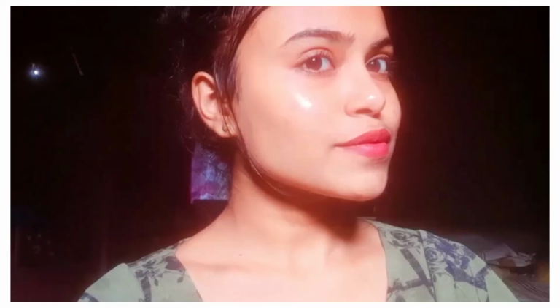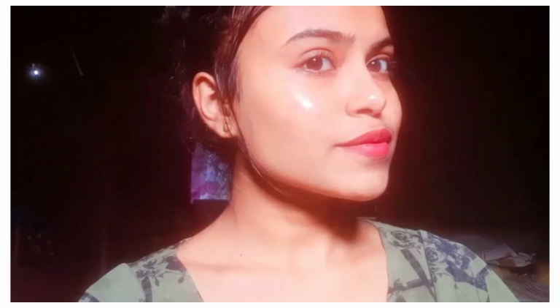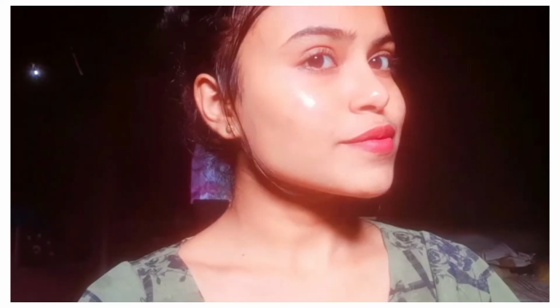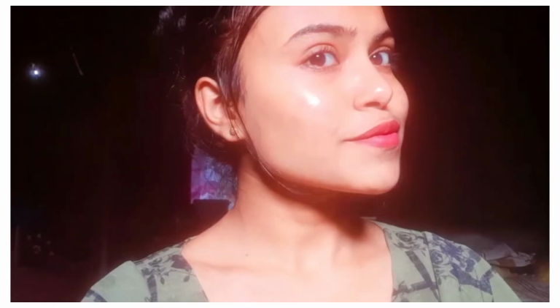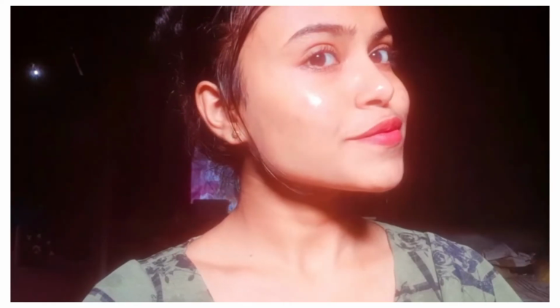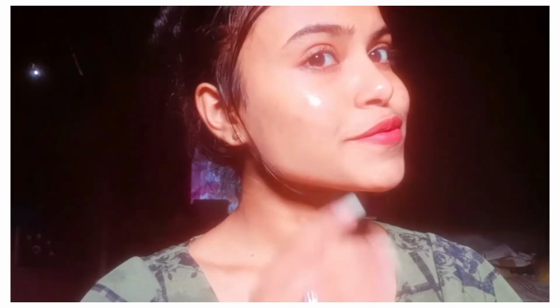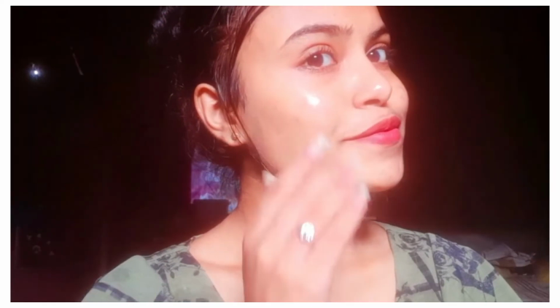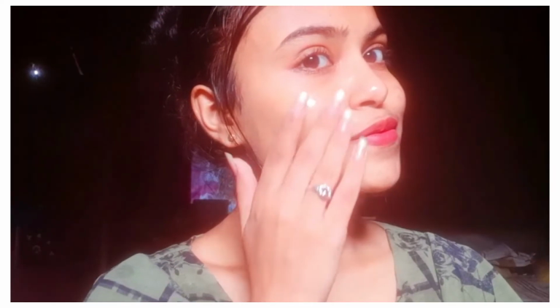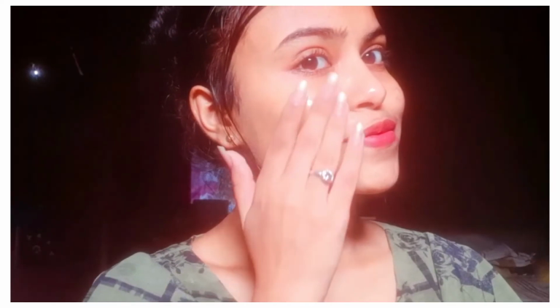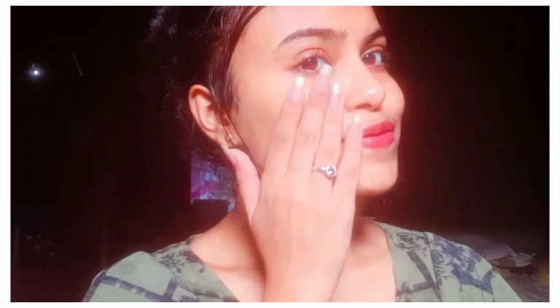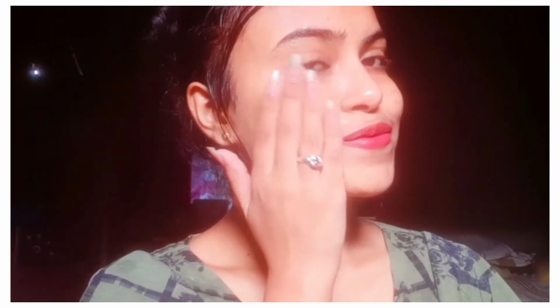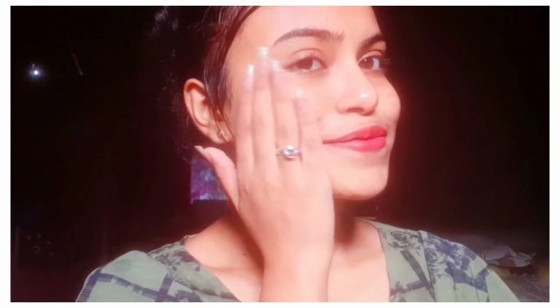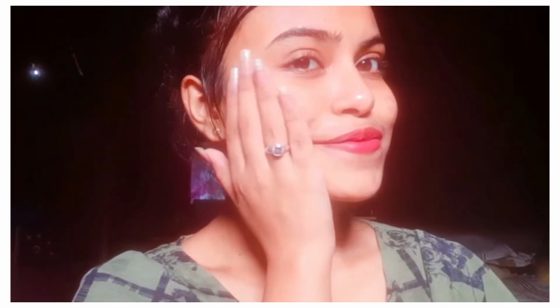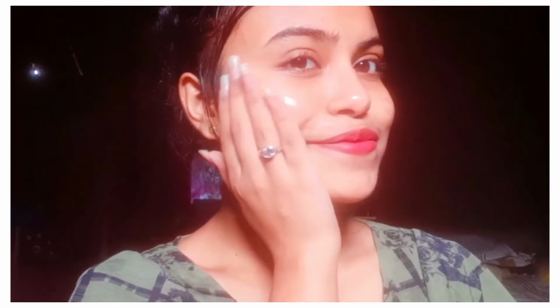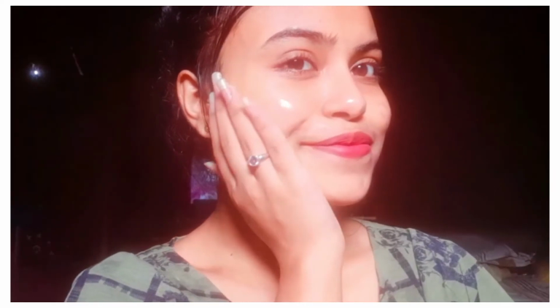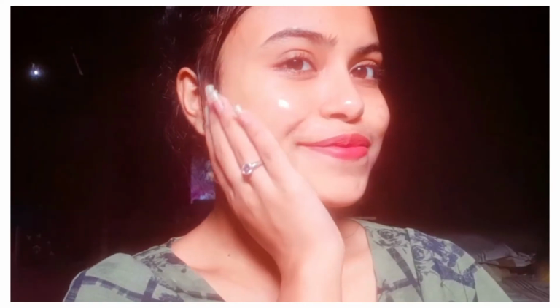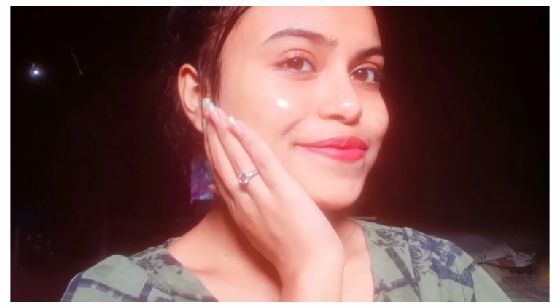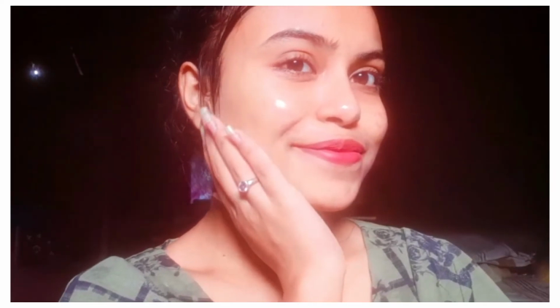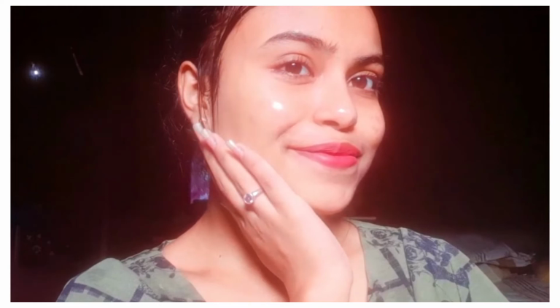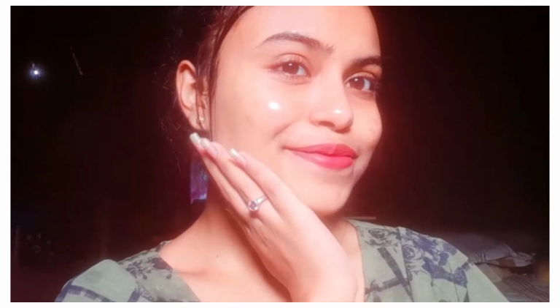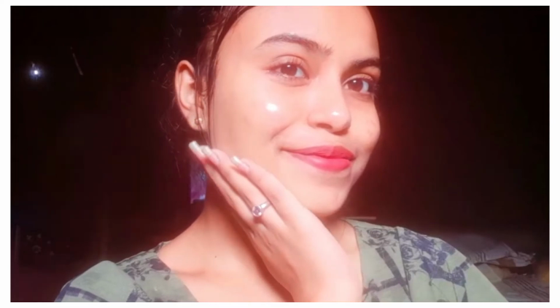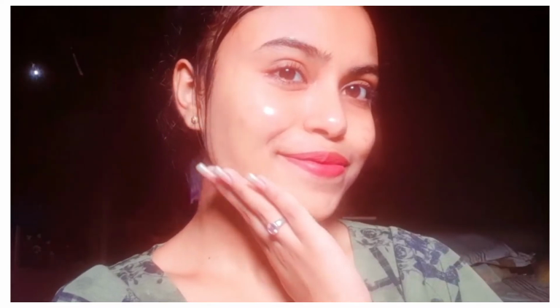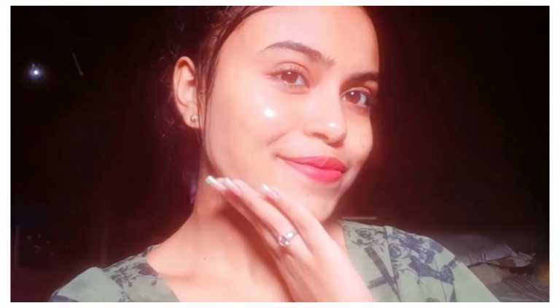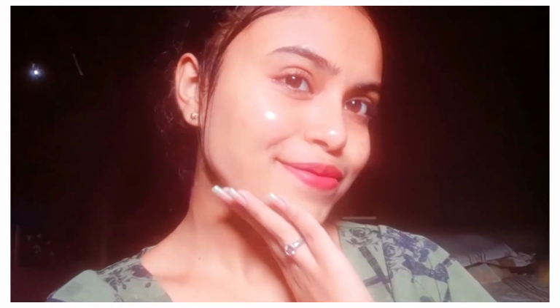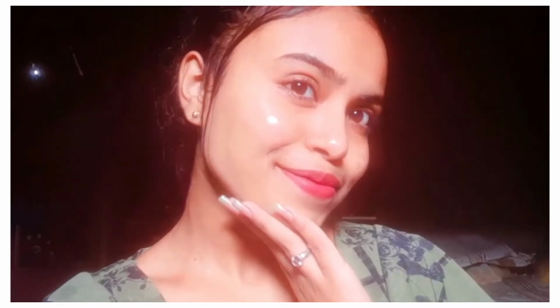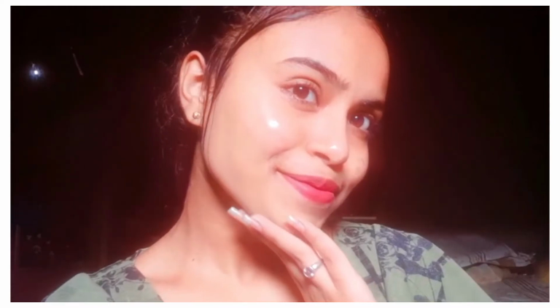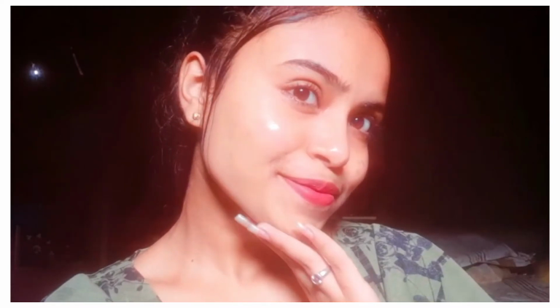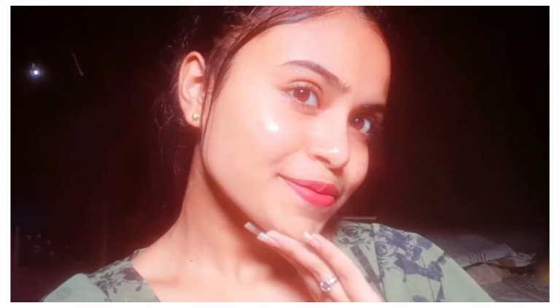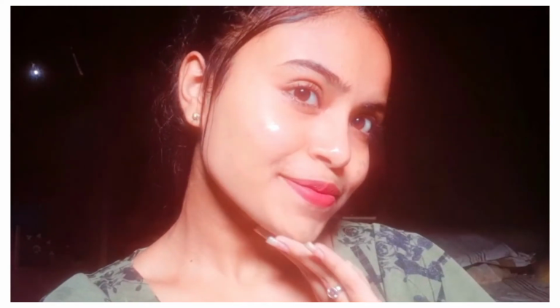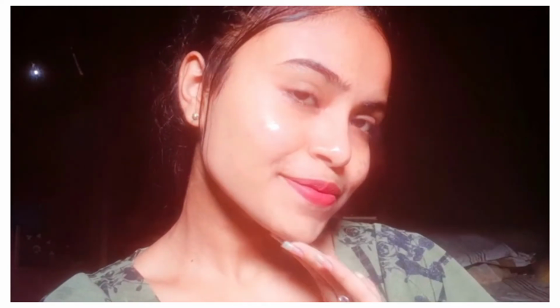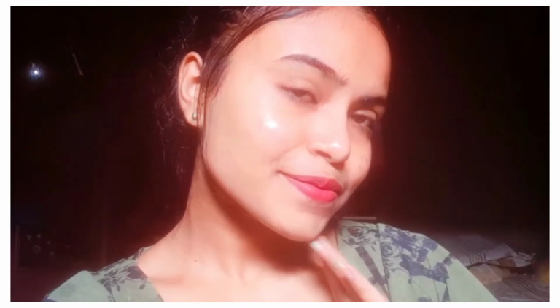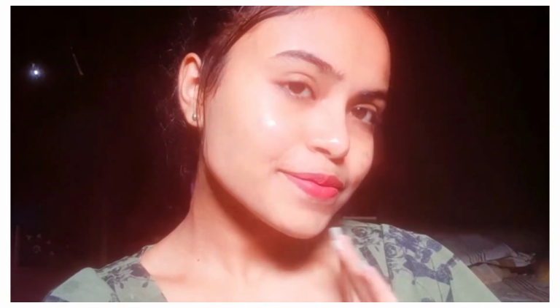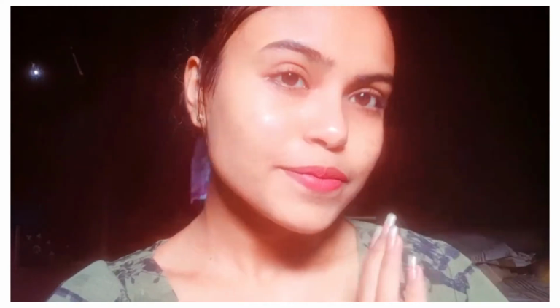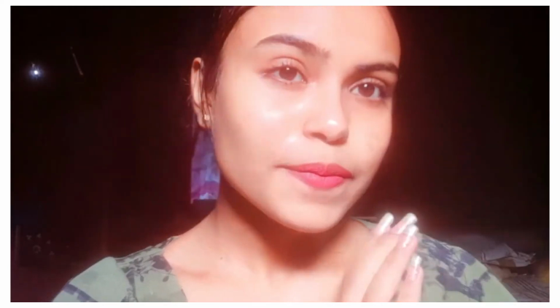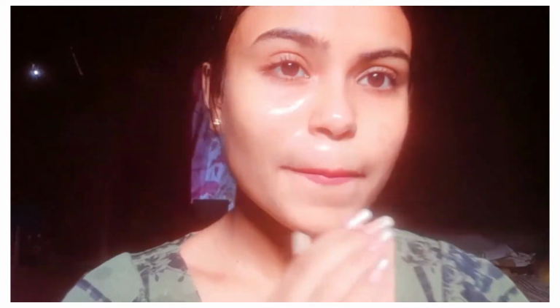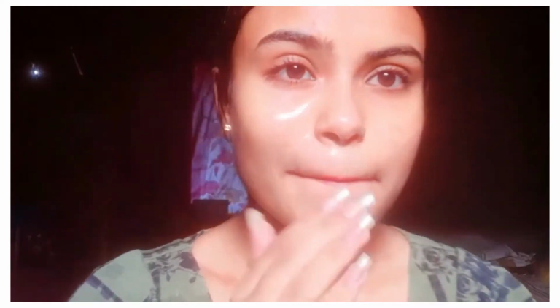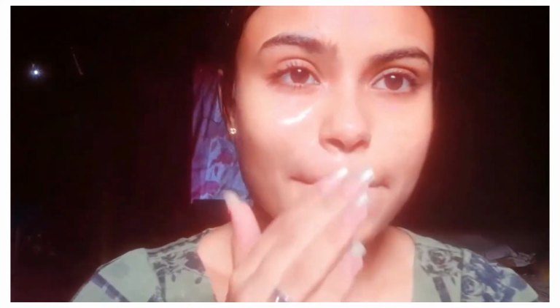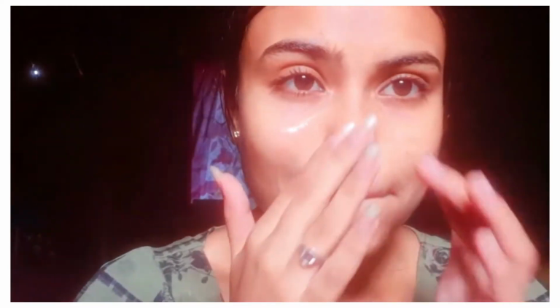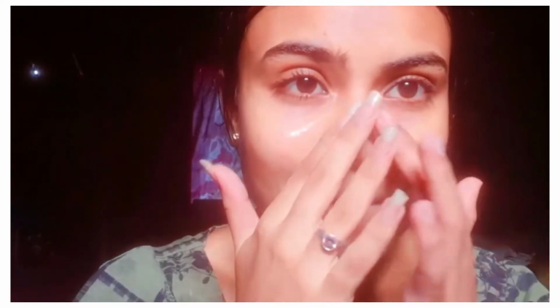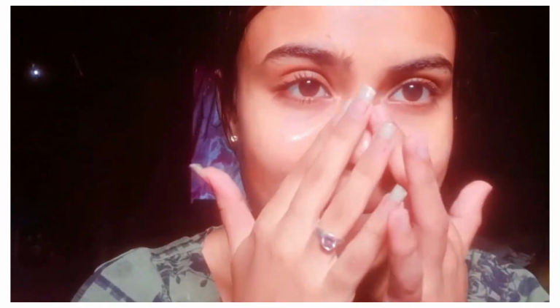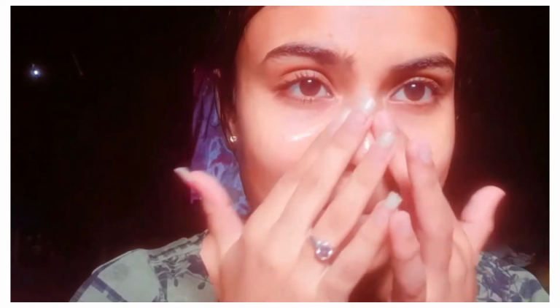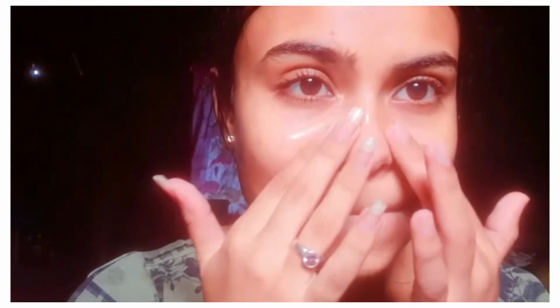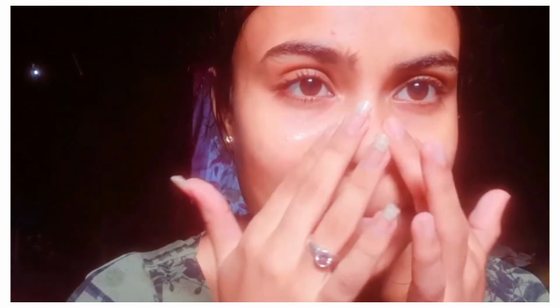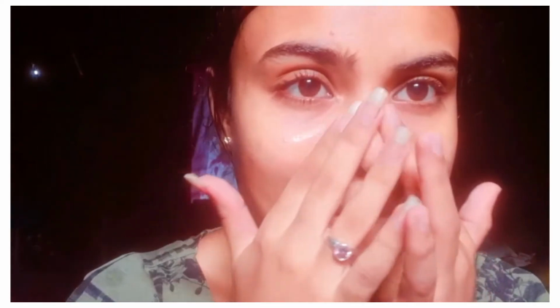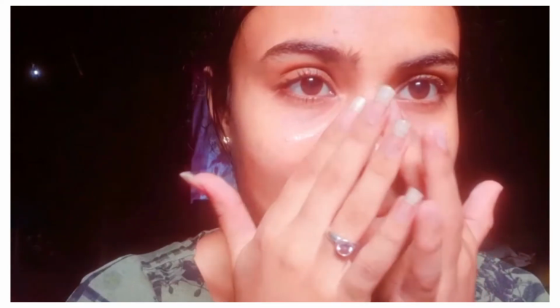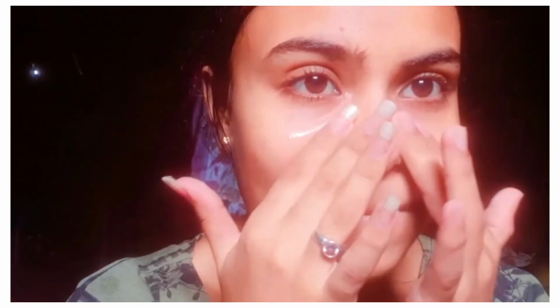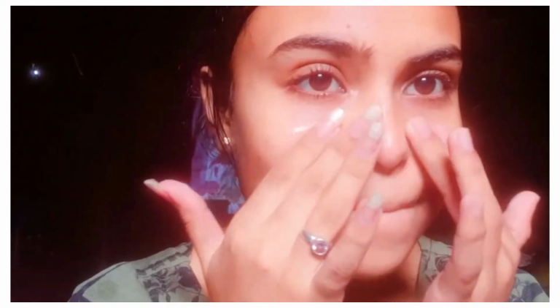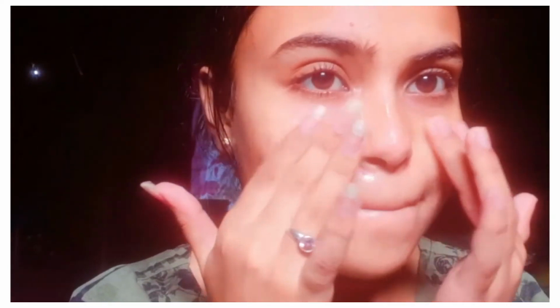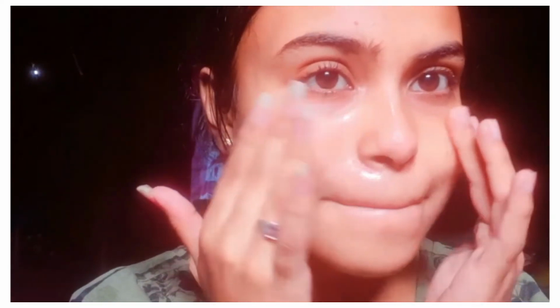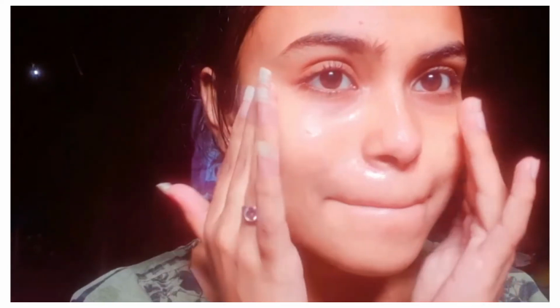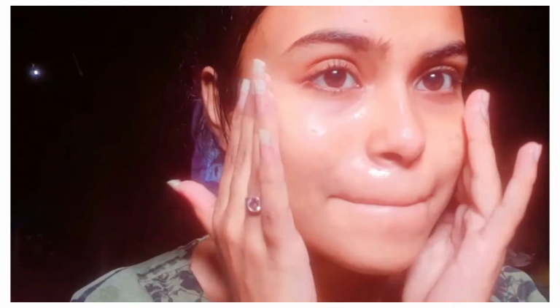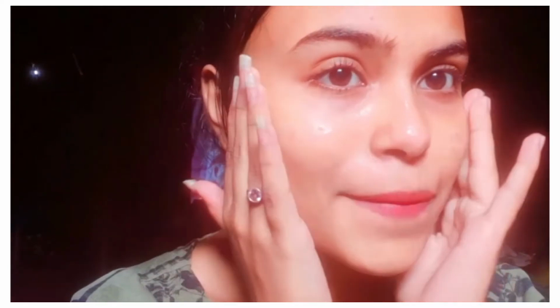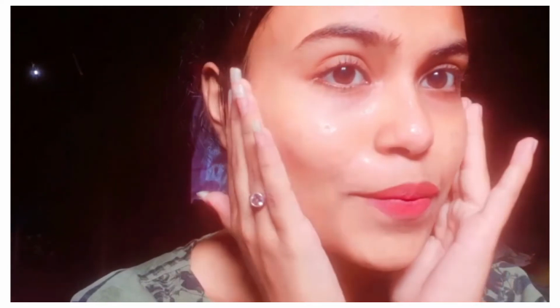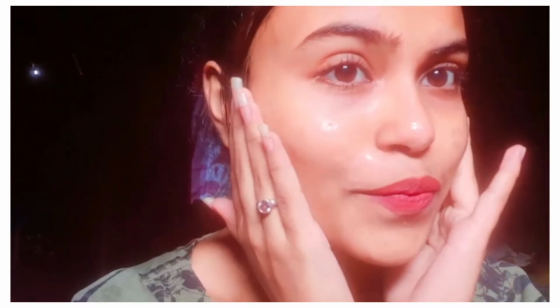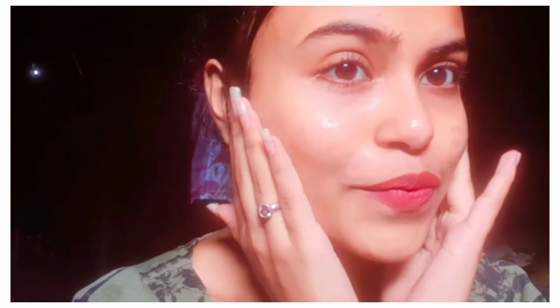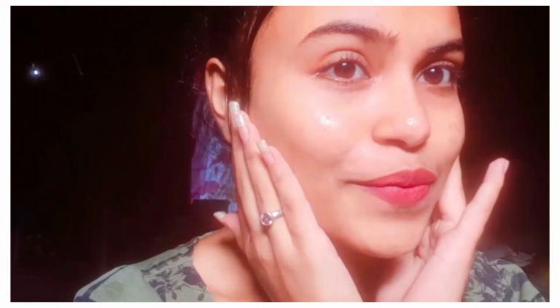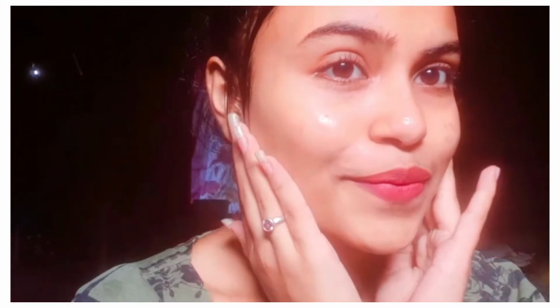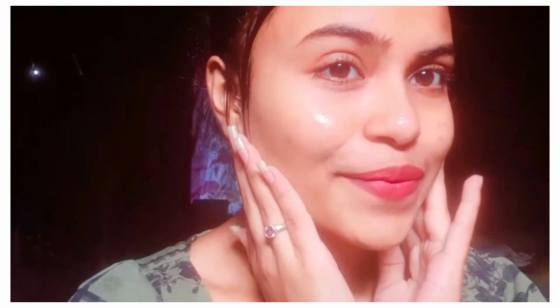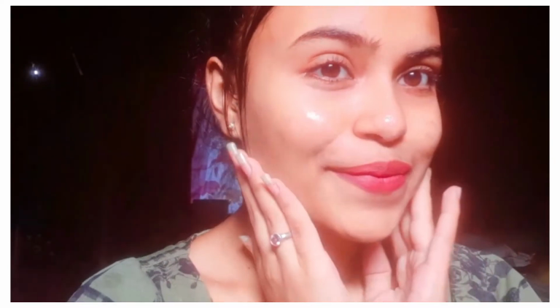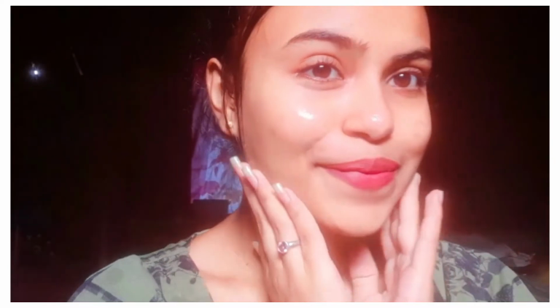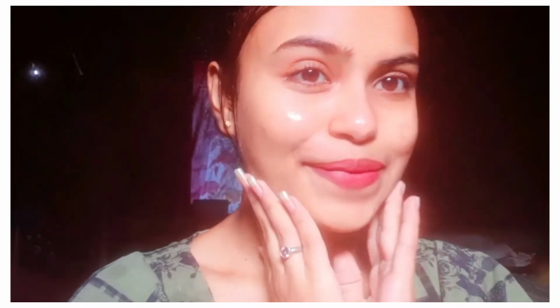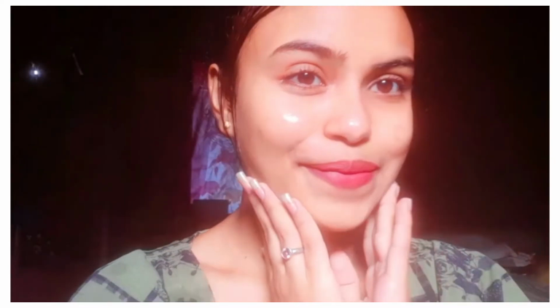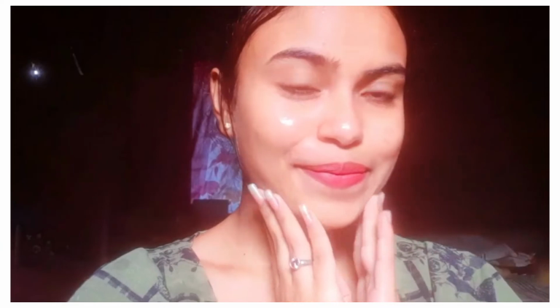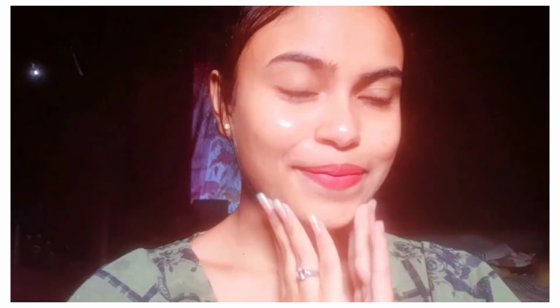I think you guys can see the glow on my face and how instantly it bettered my skin. My skin feels really supple, soft, and clean.